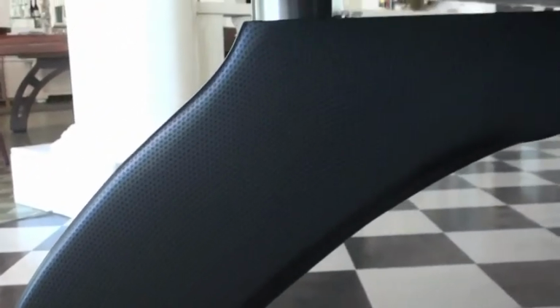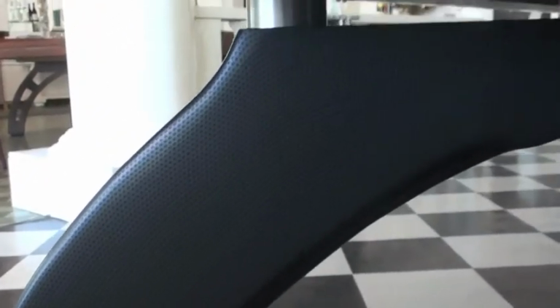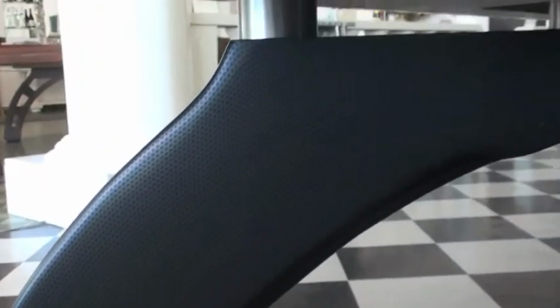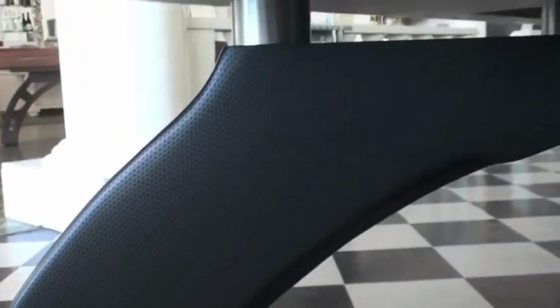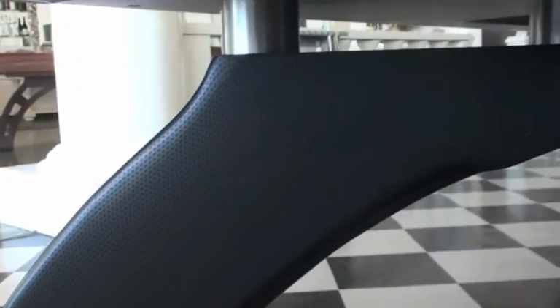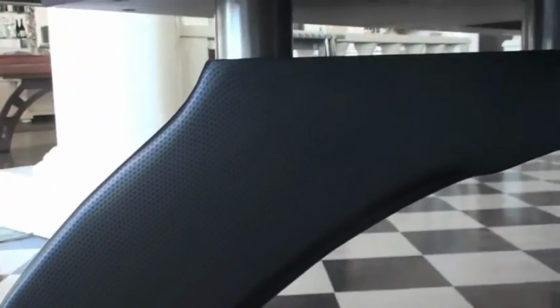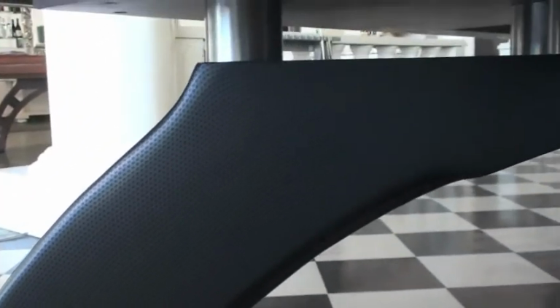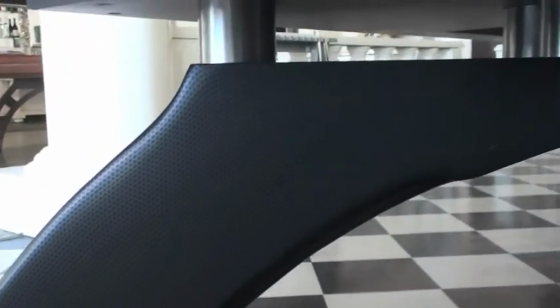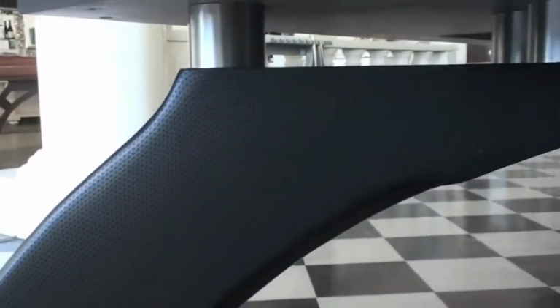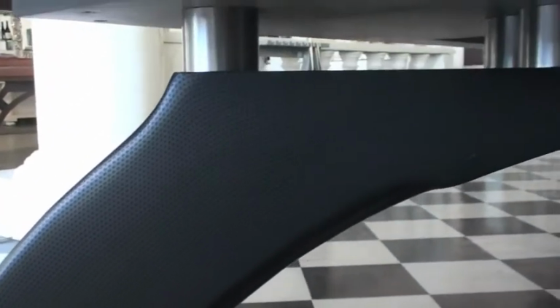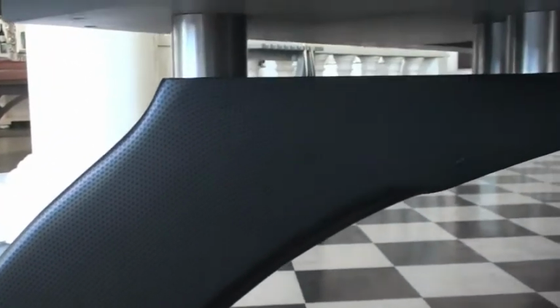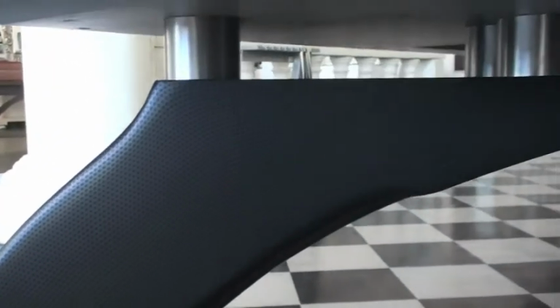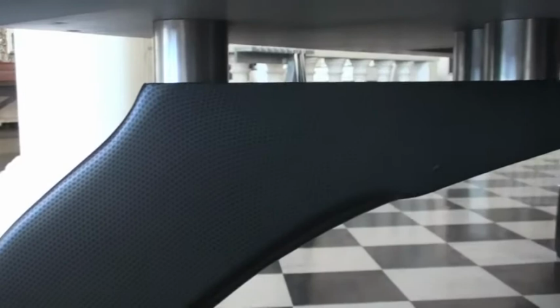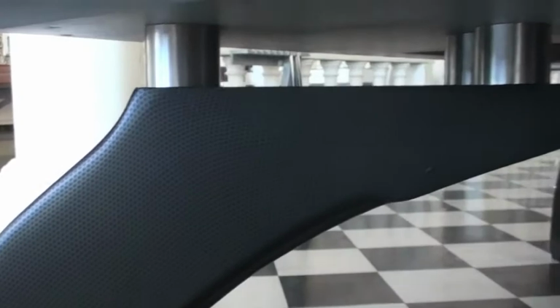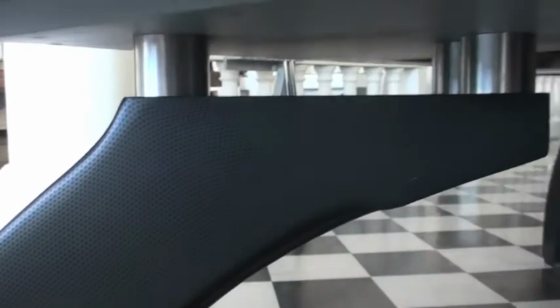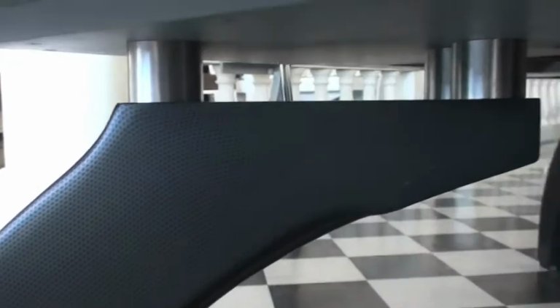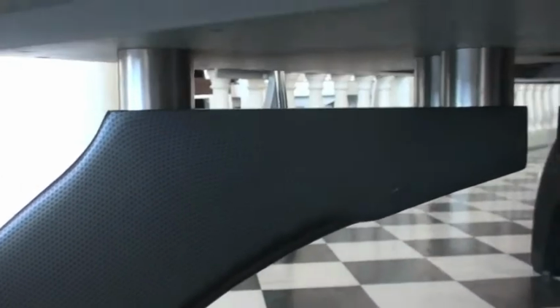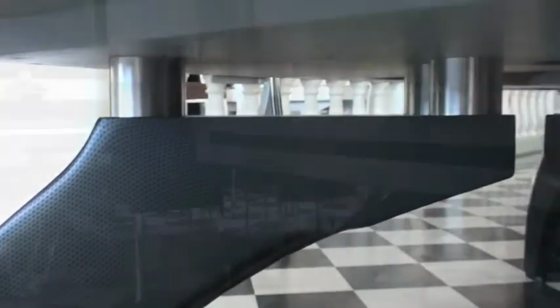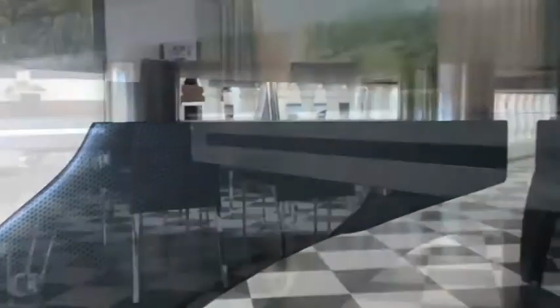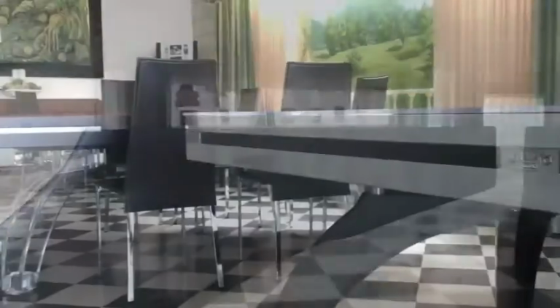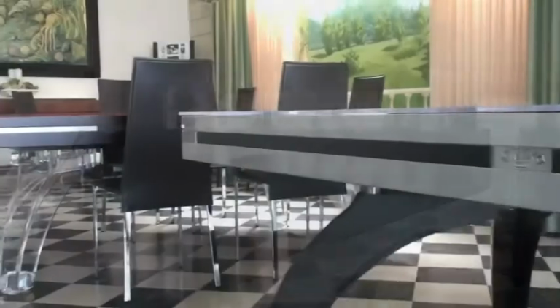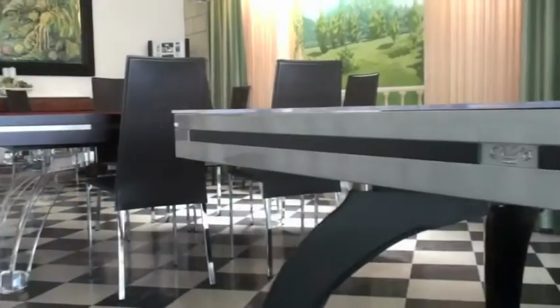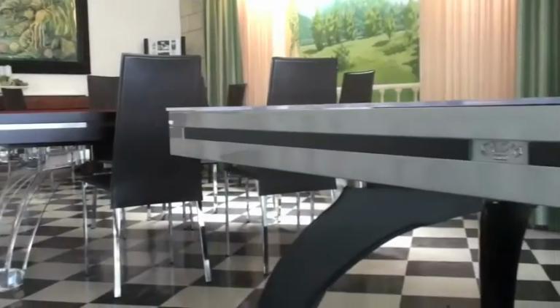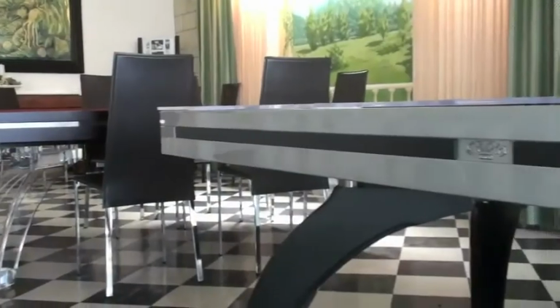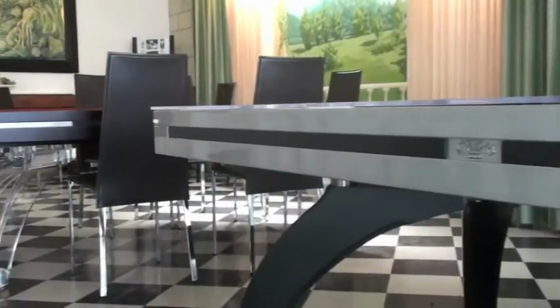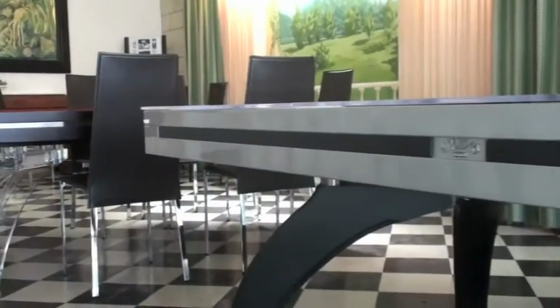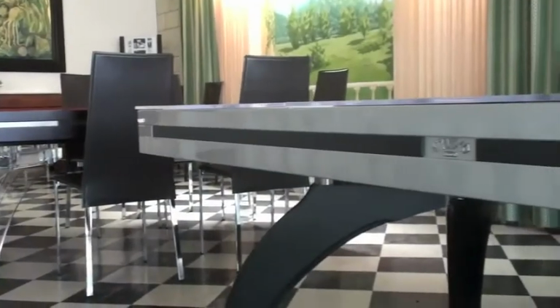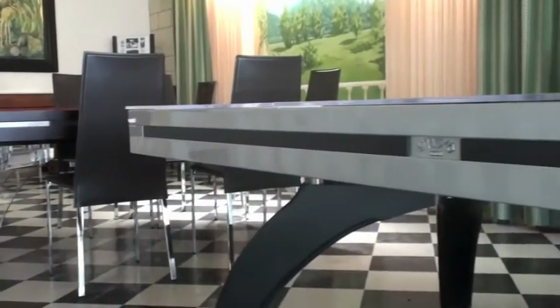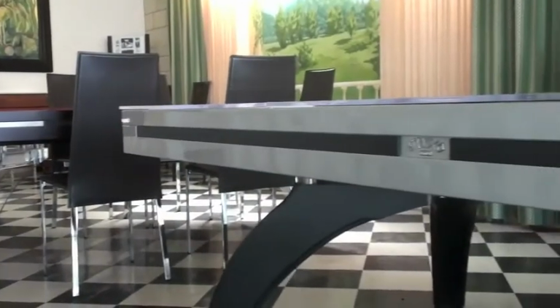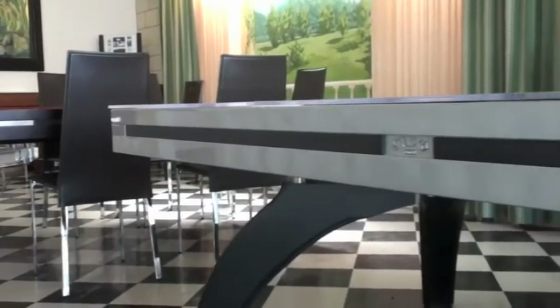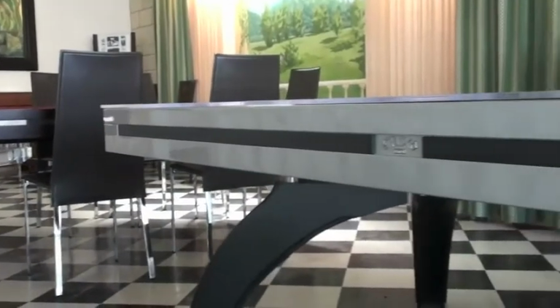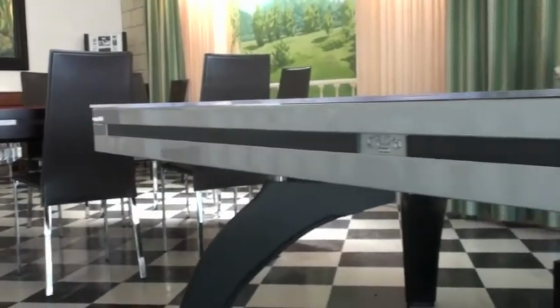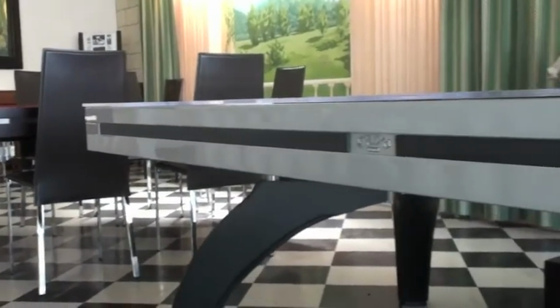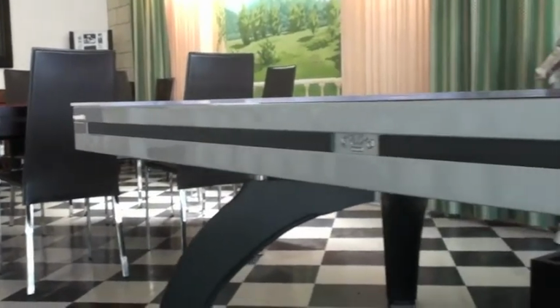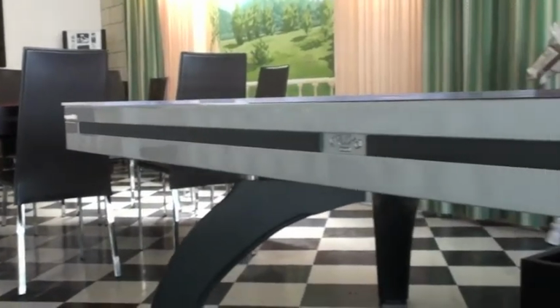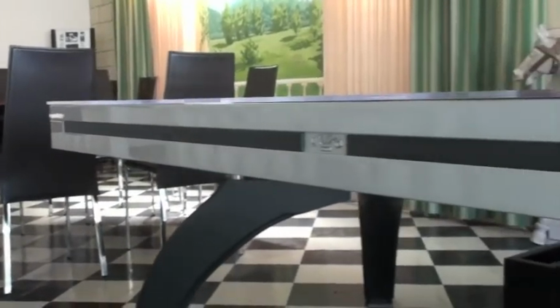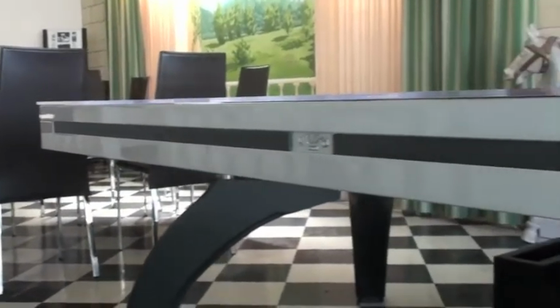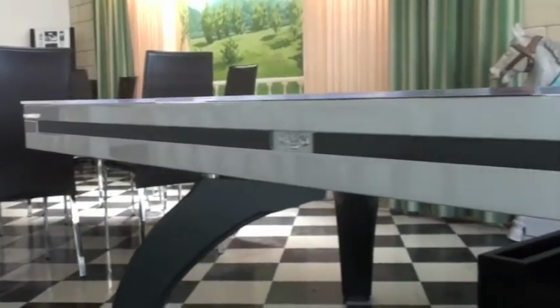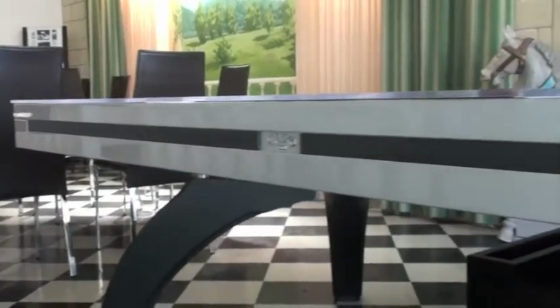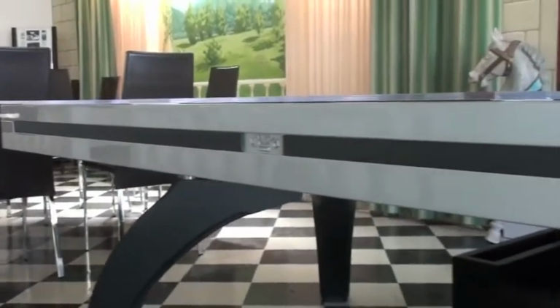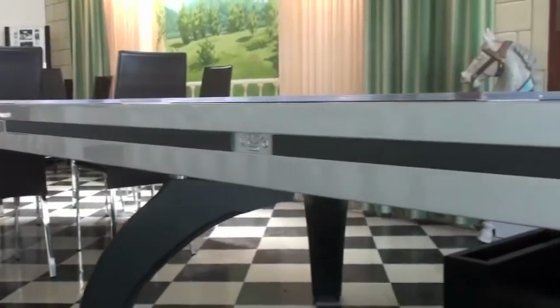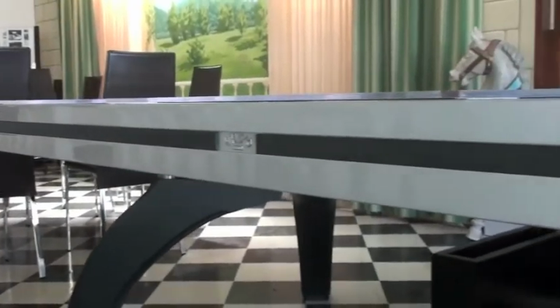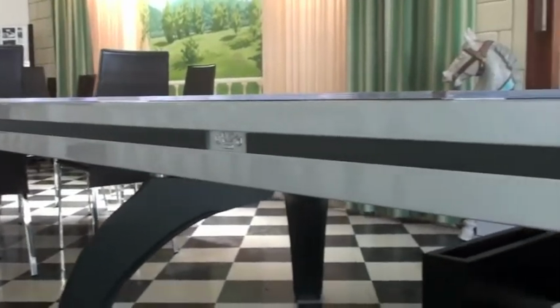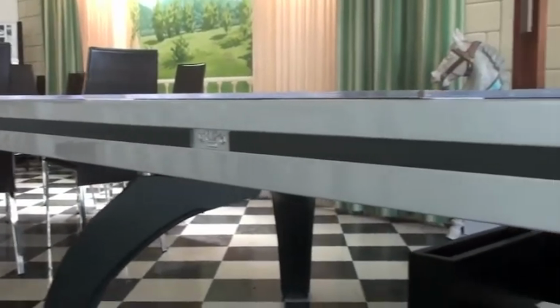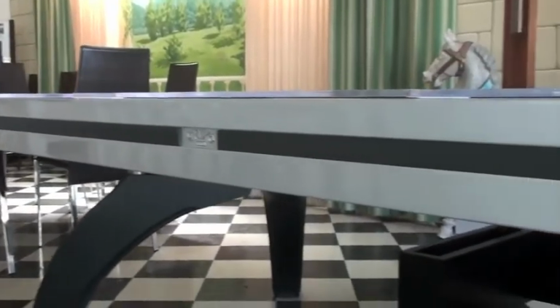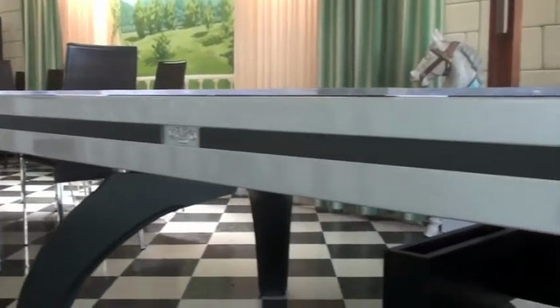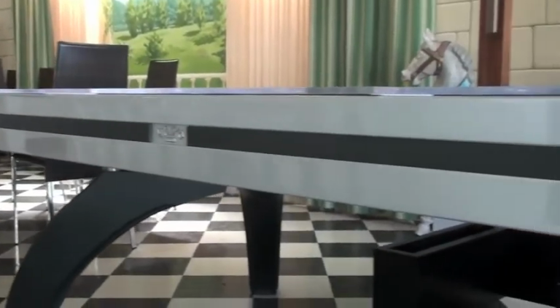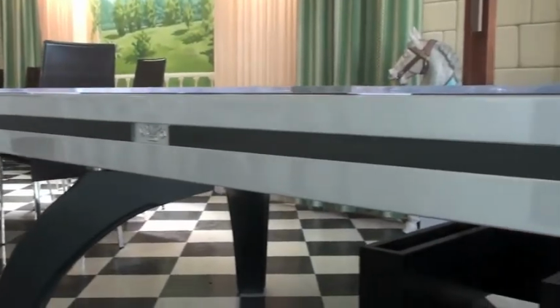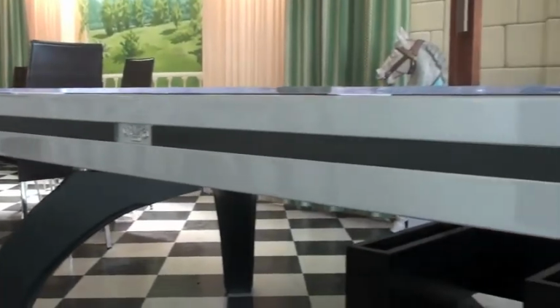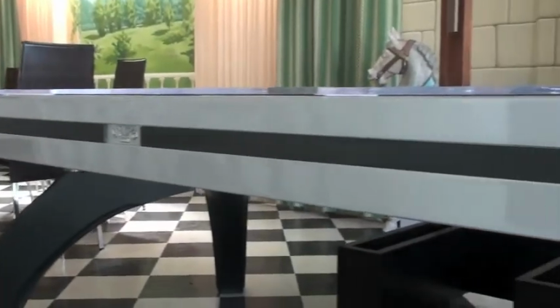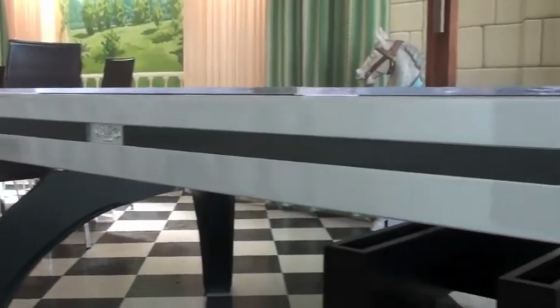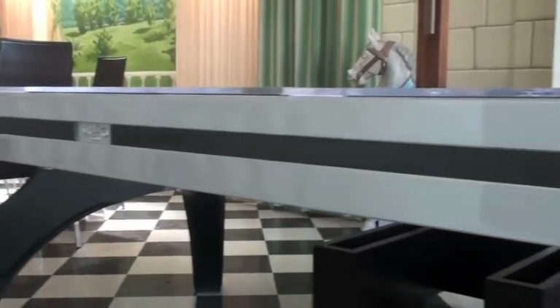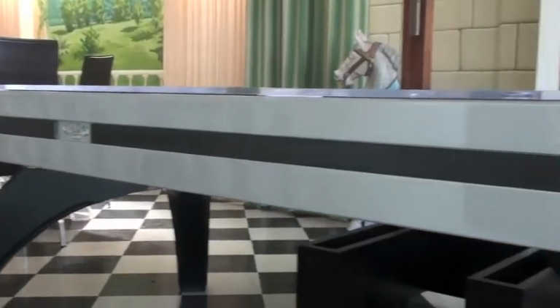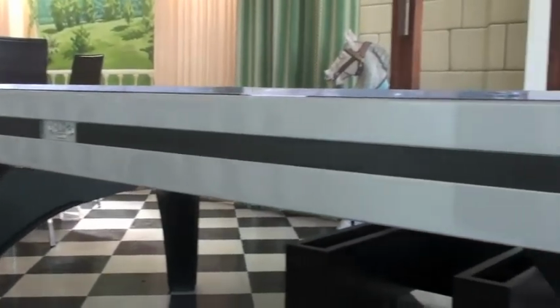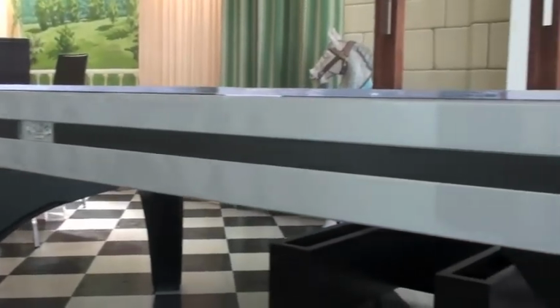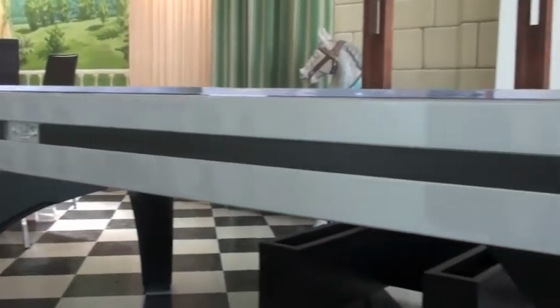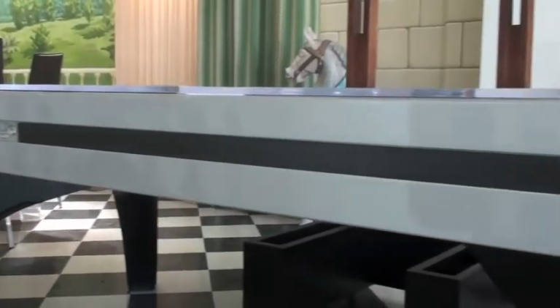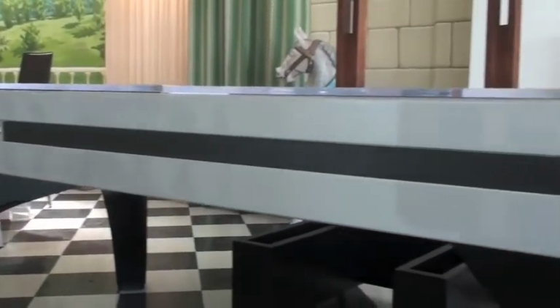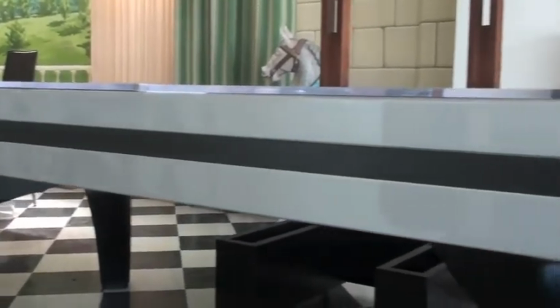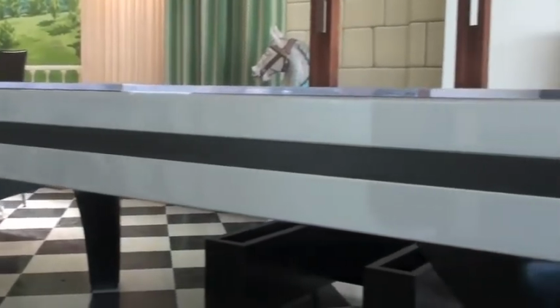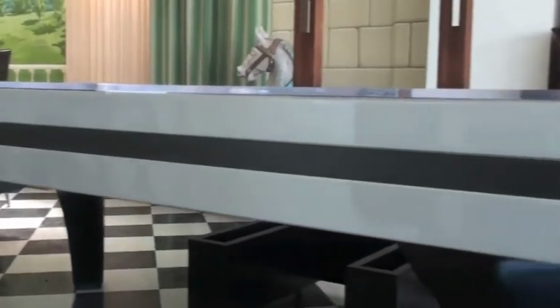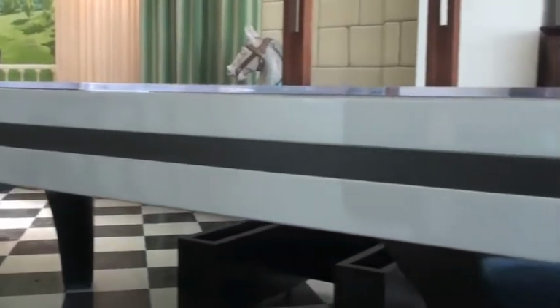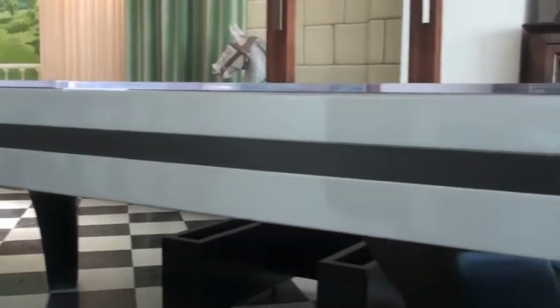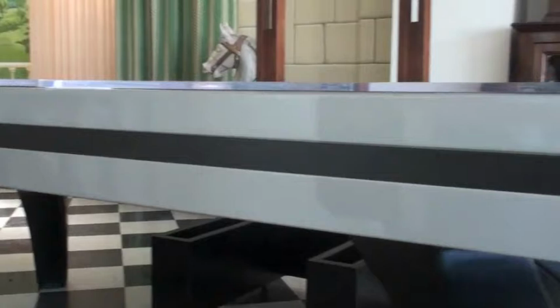This finish is in metallic silver with a carbon fiber effect finish to the cushion rail detail and to the legs.